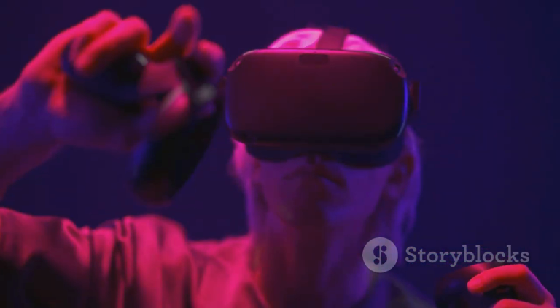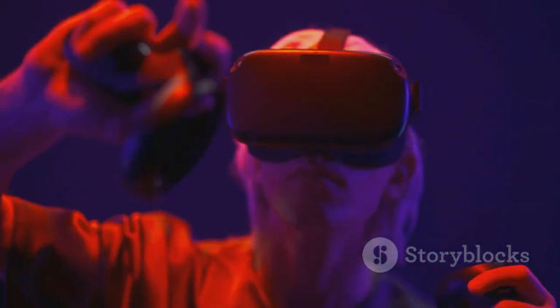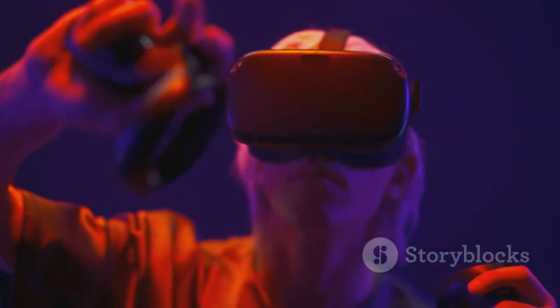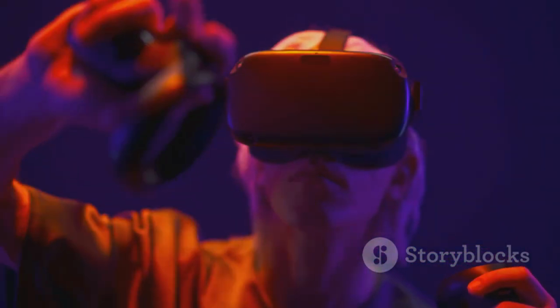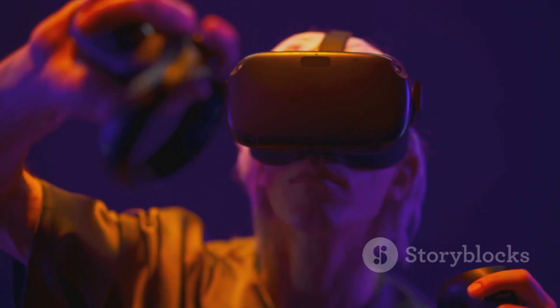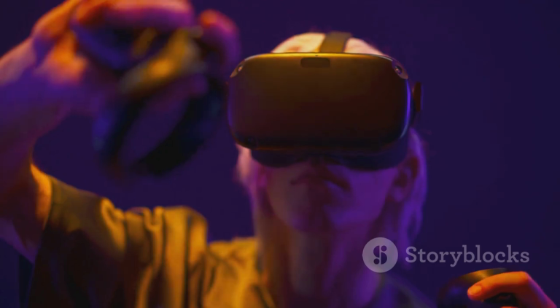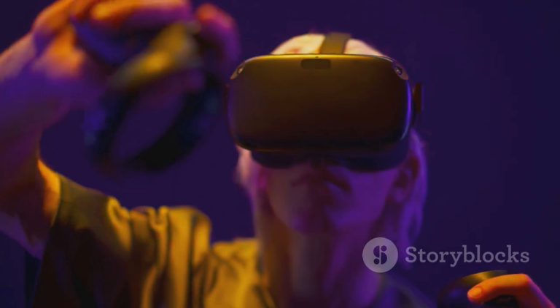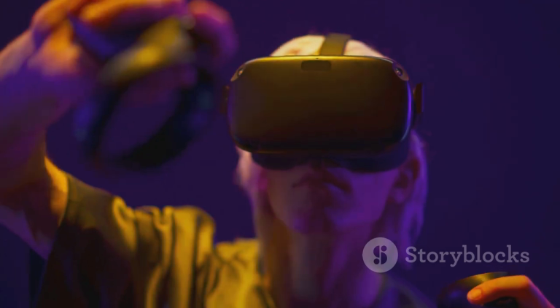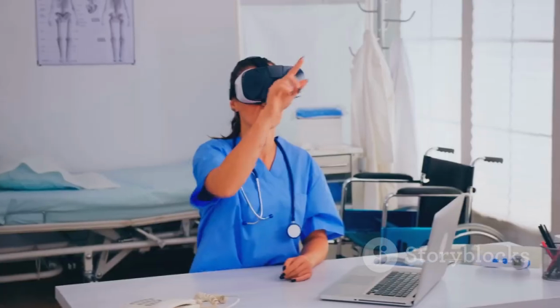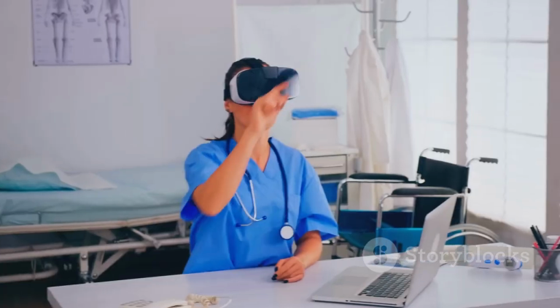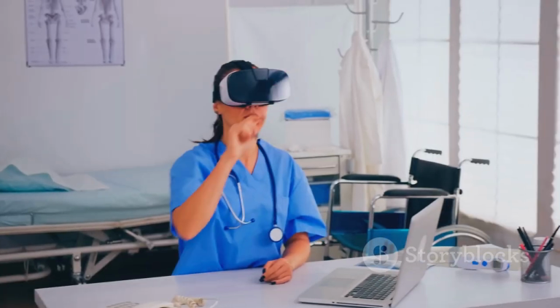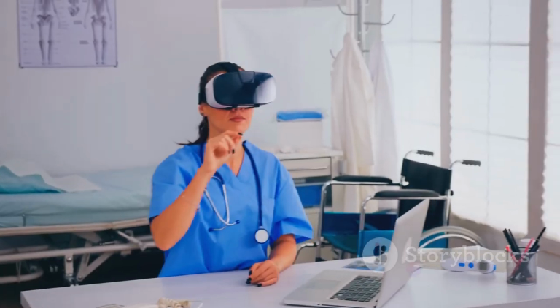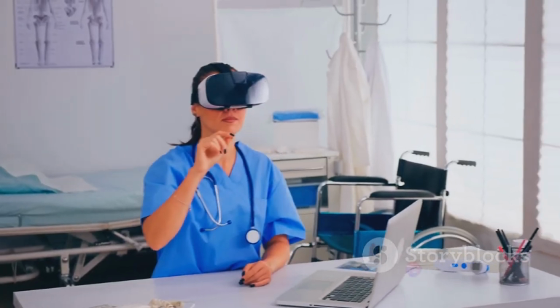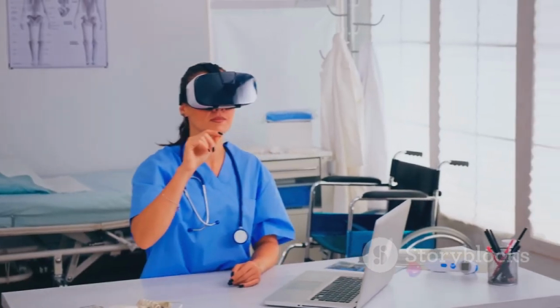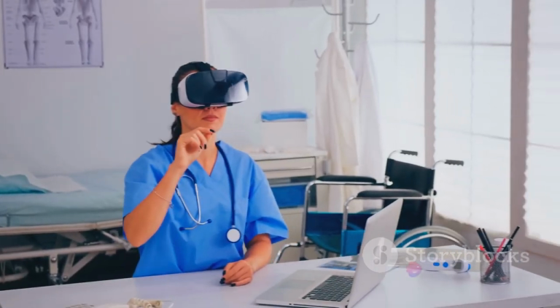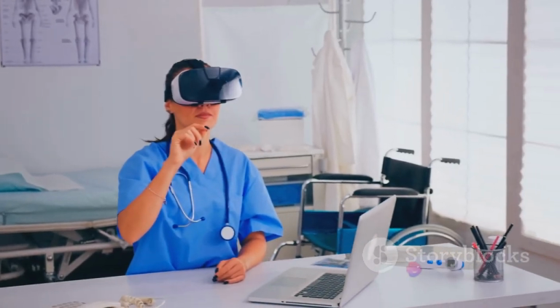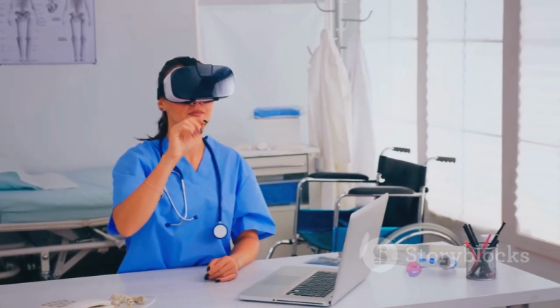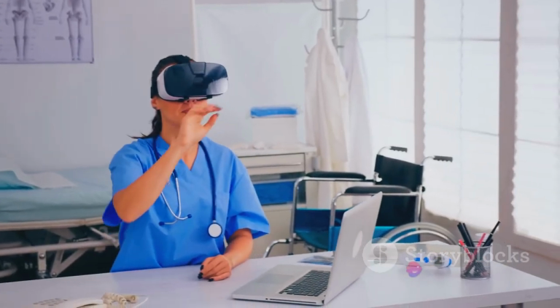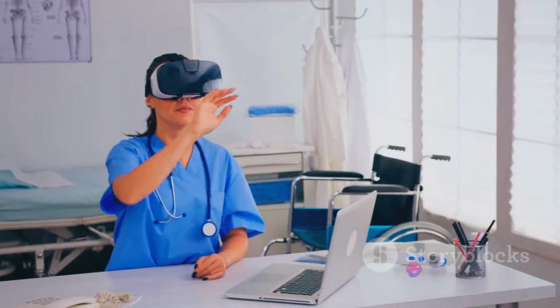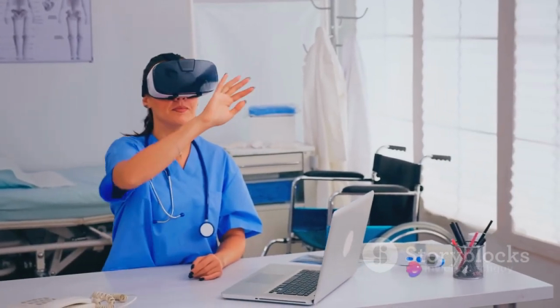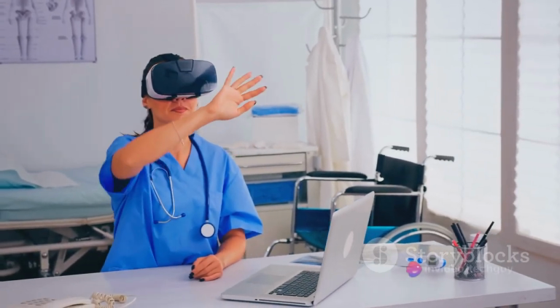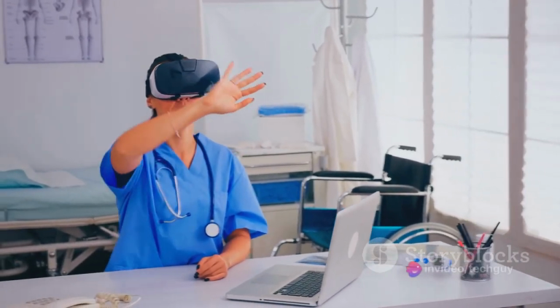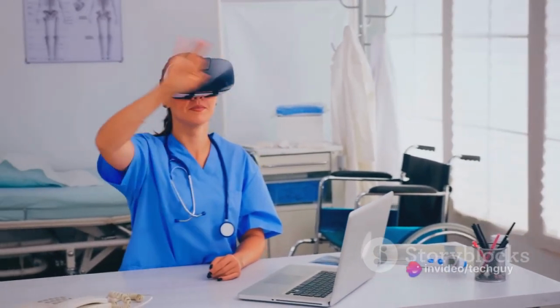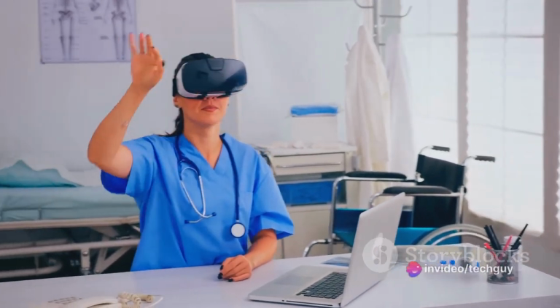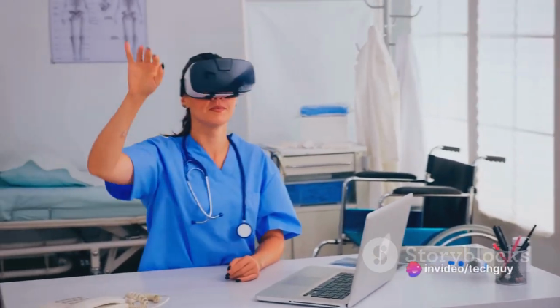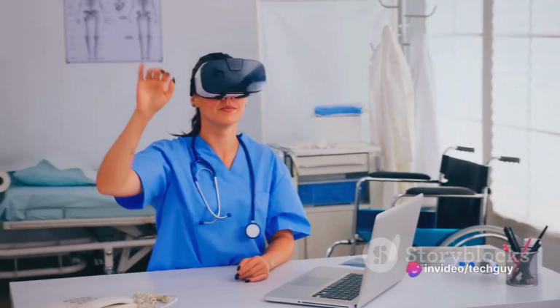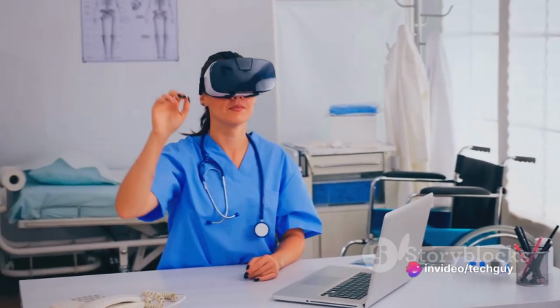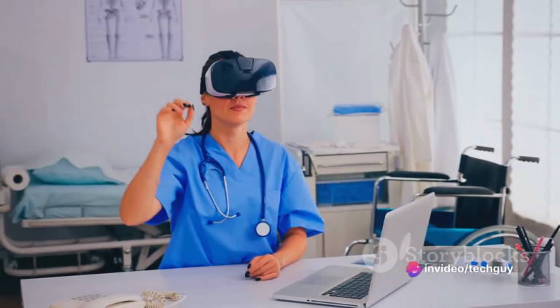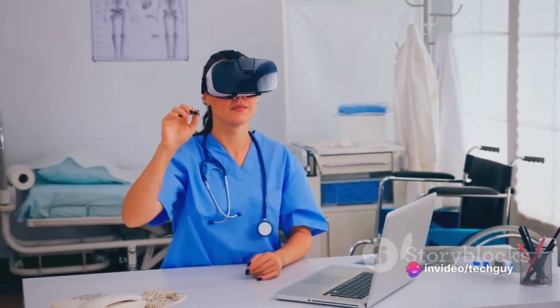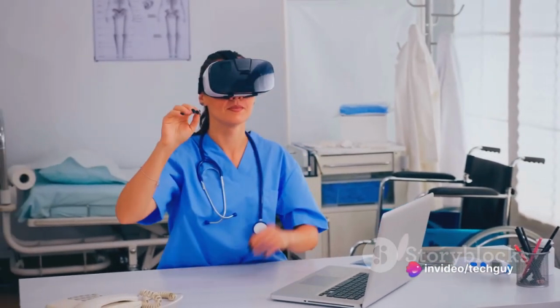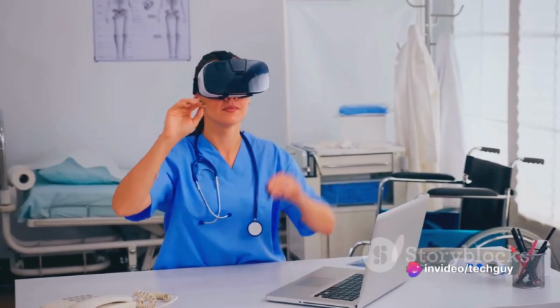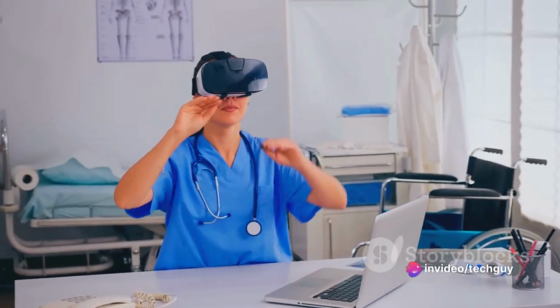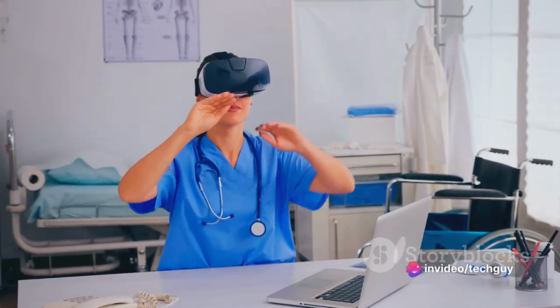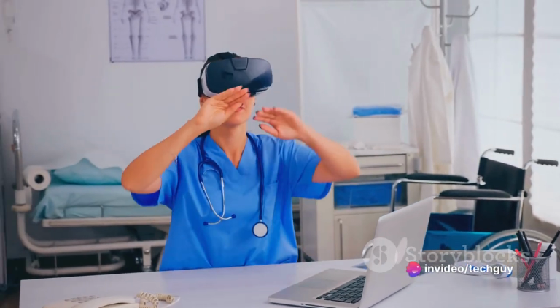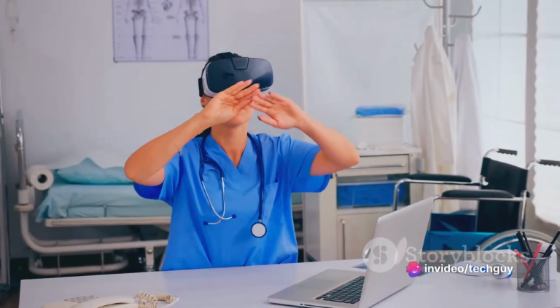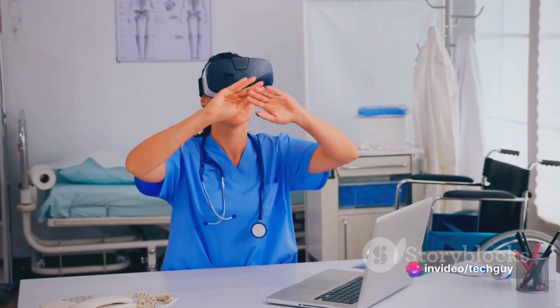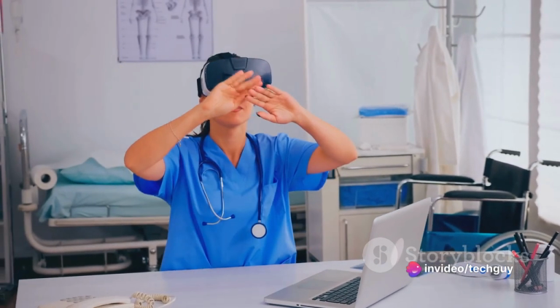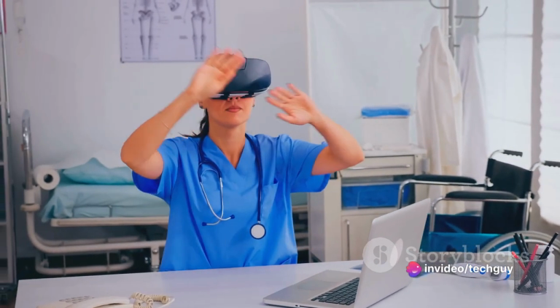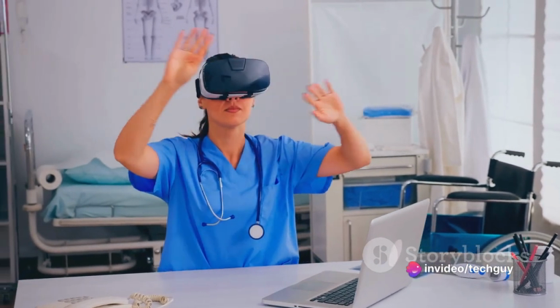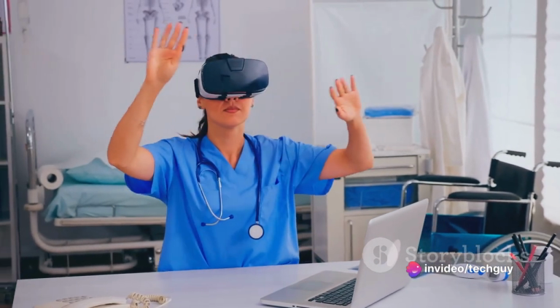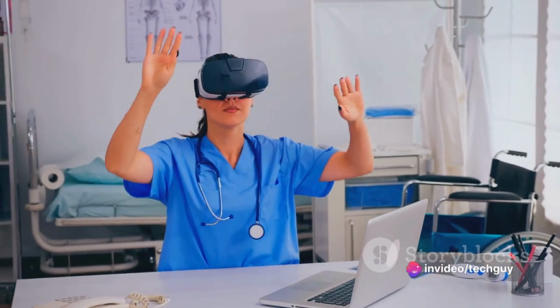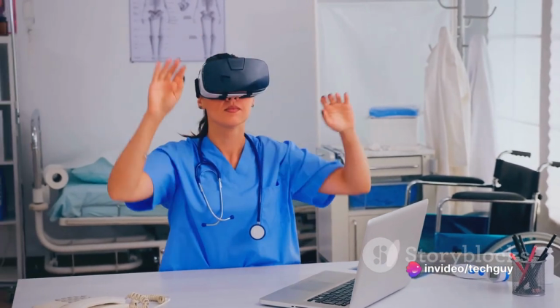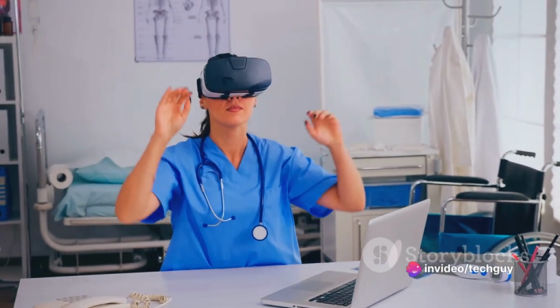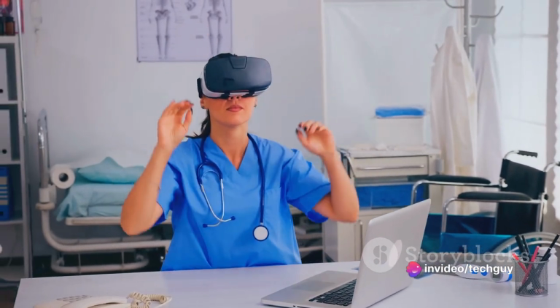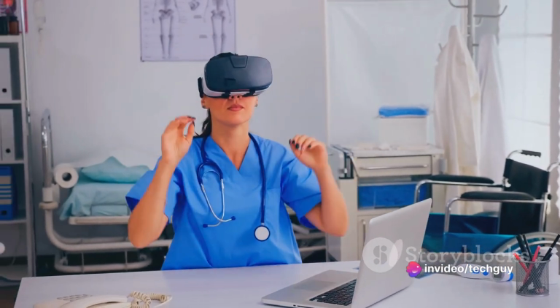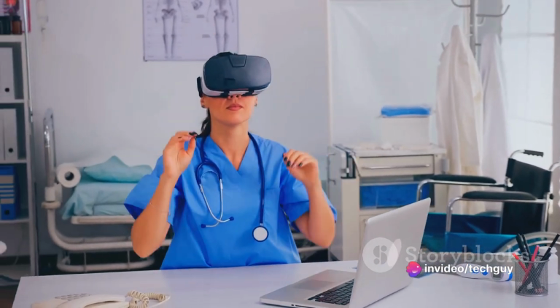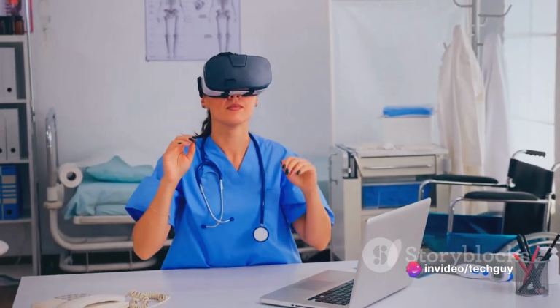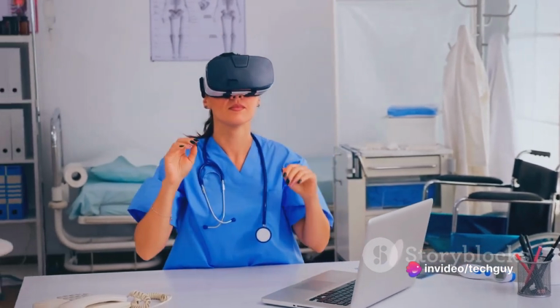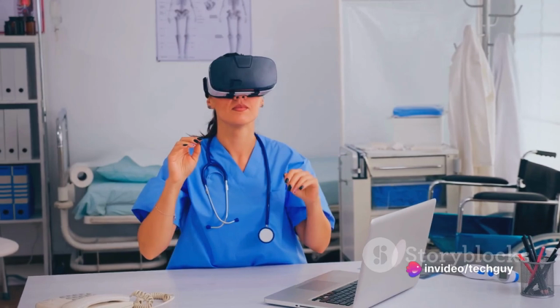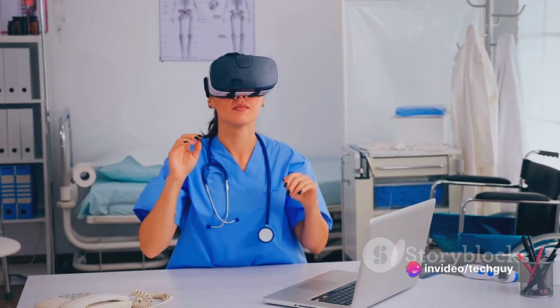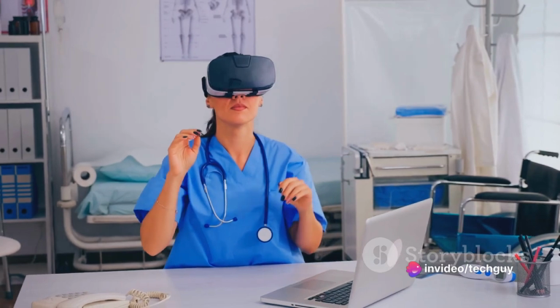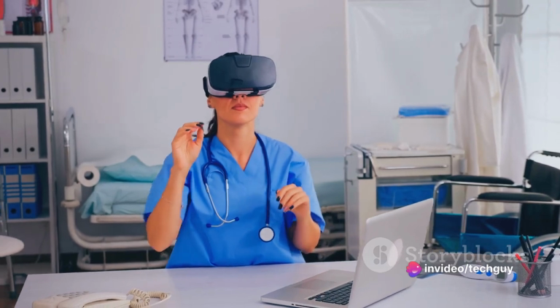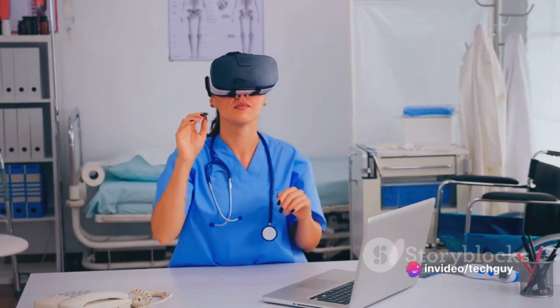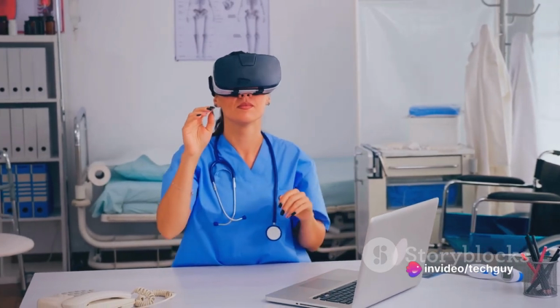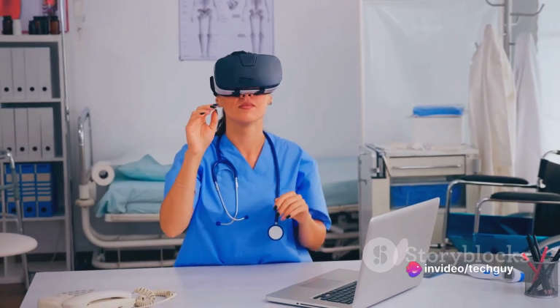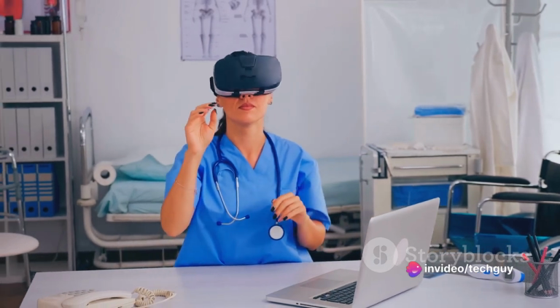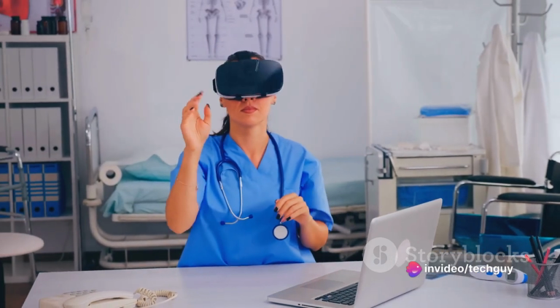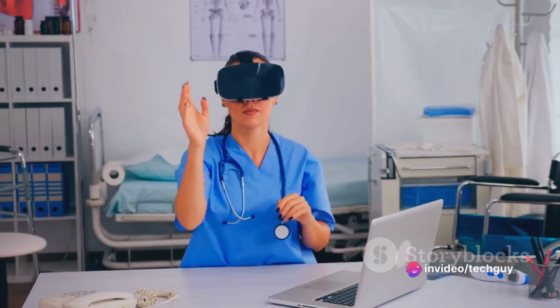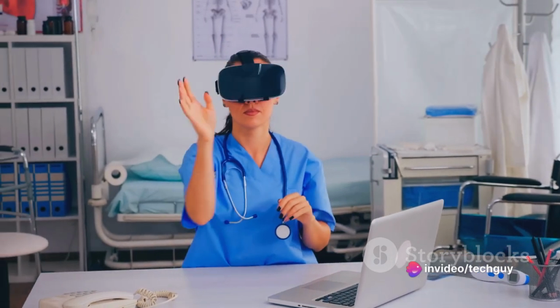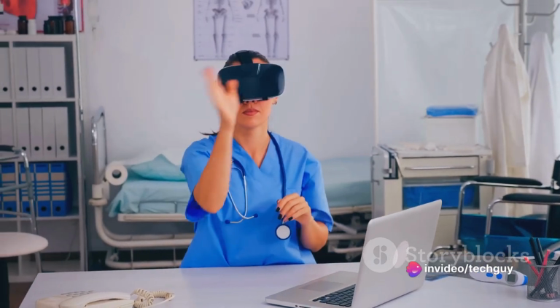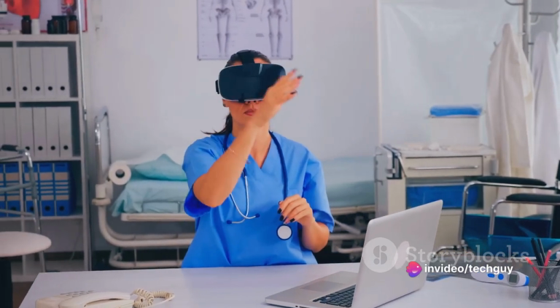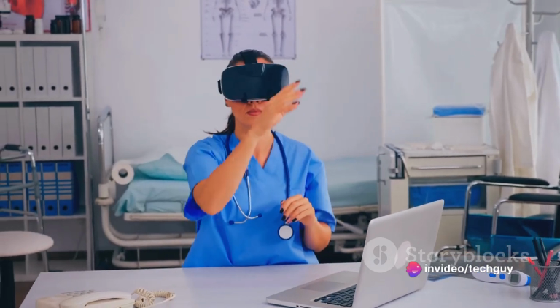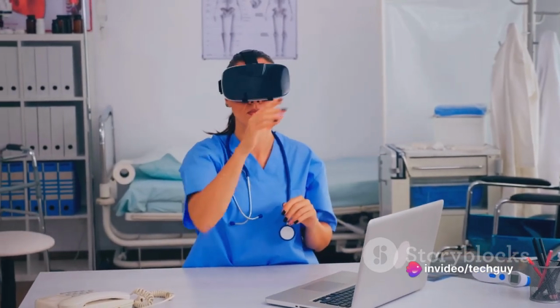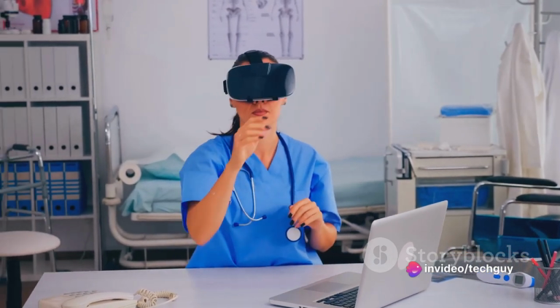But VR goes beyond gaming. It has revolutionized various industries, such as healthcare, education, and even architecture.